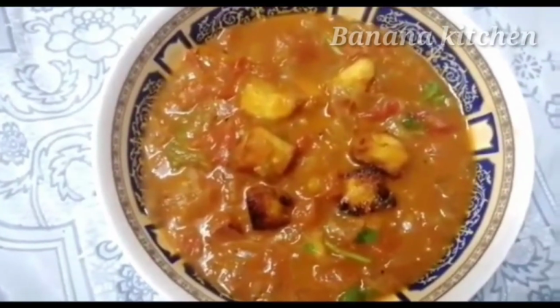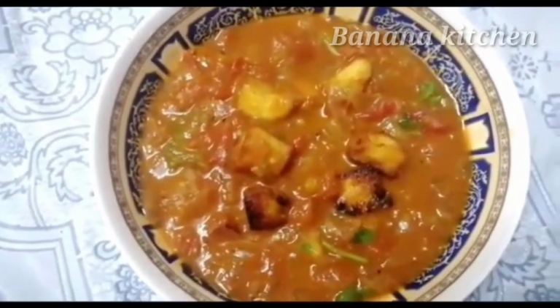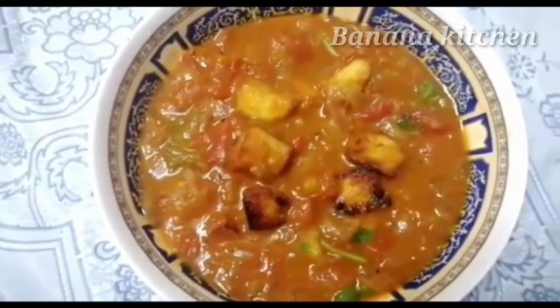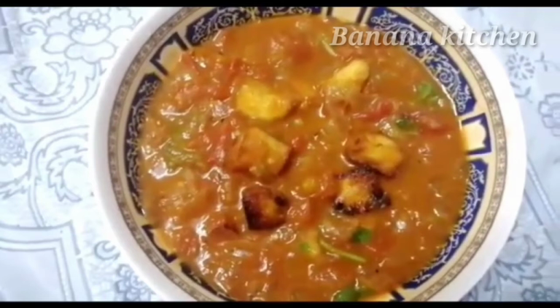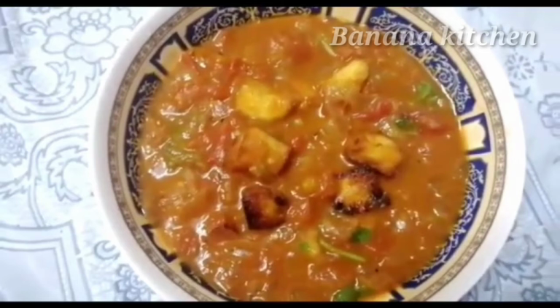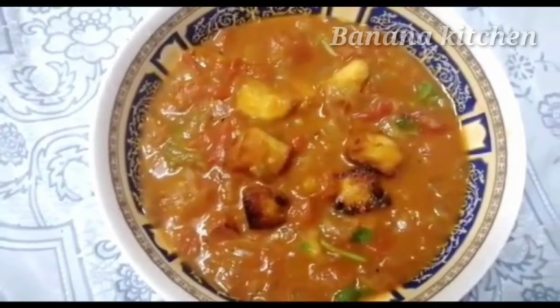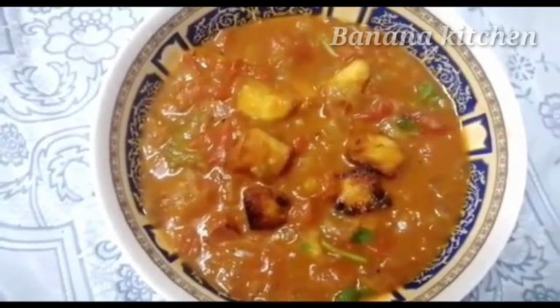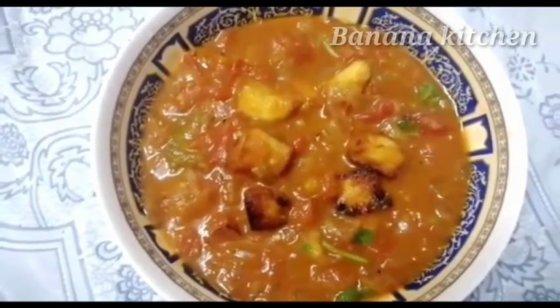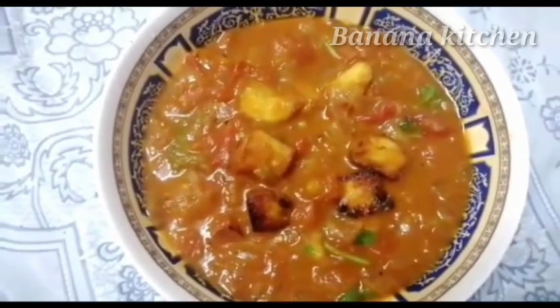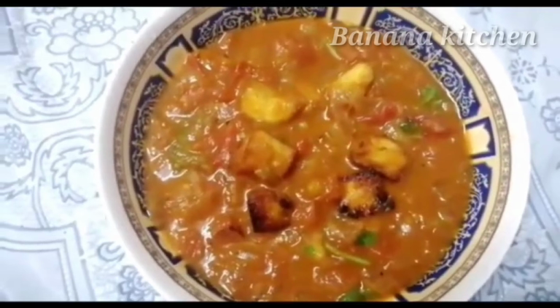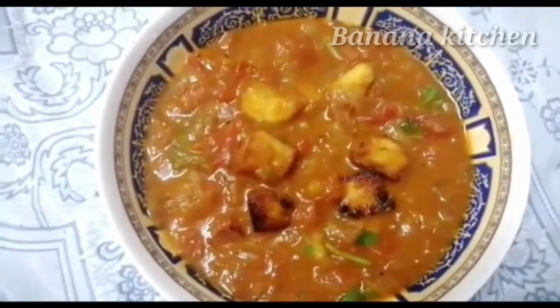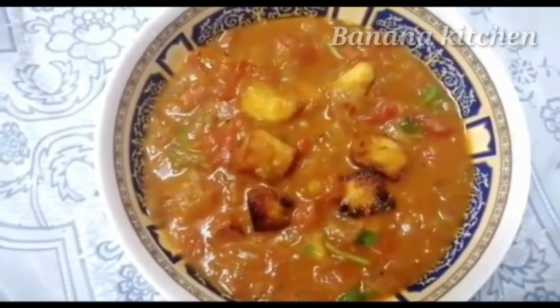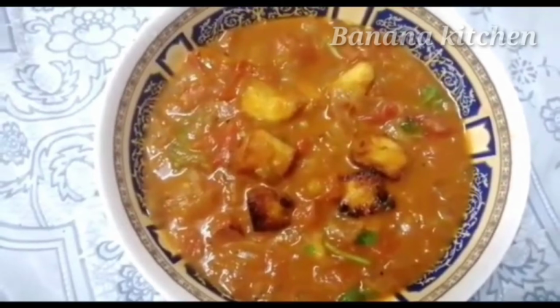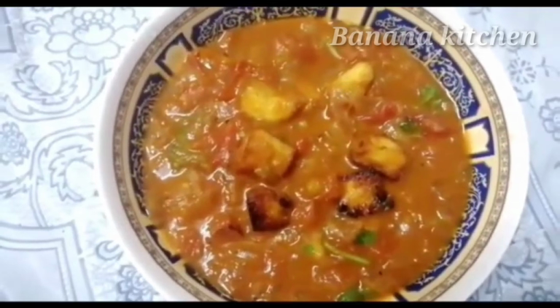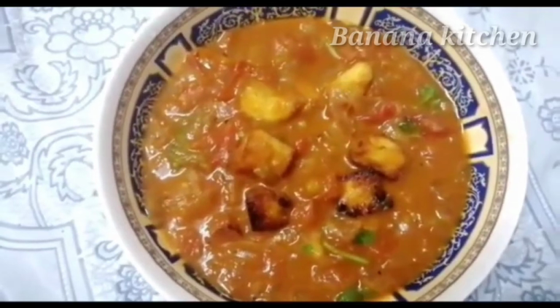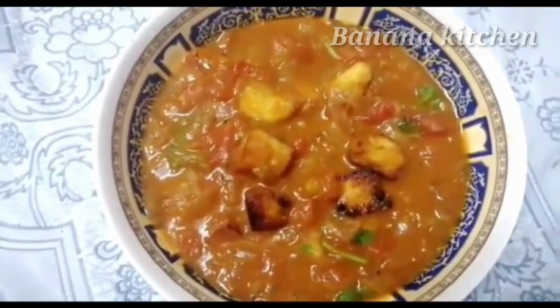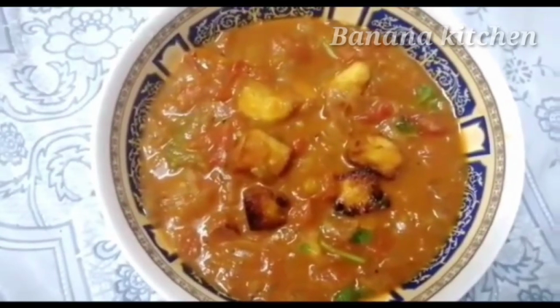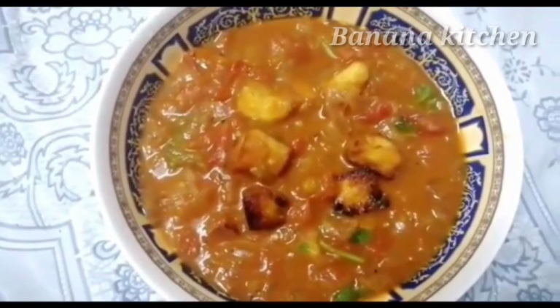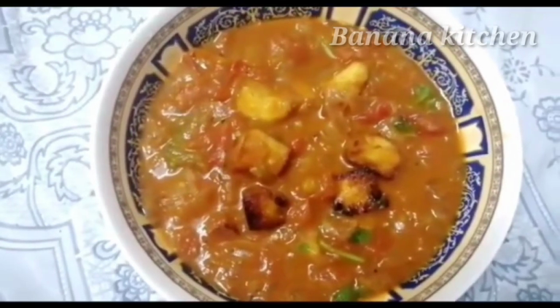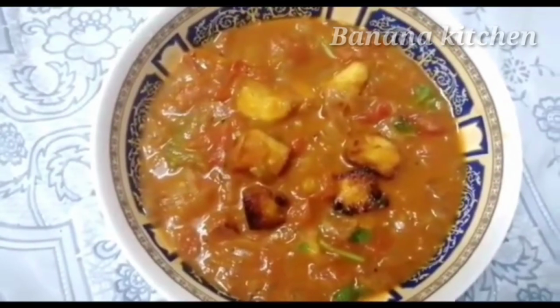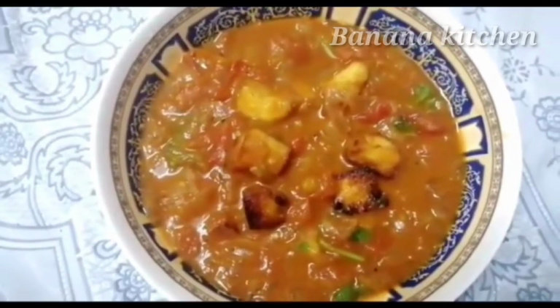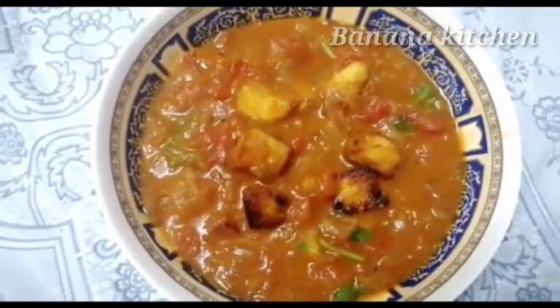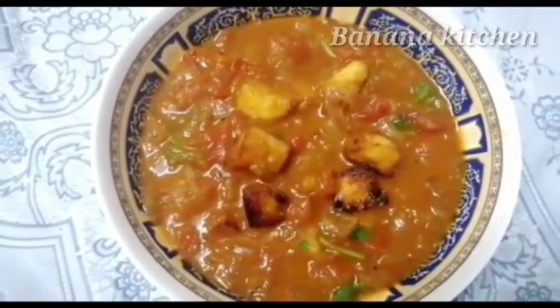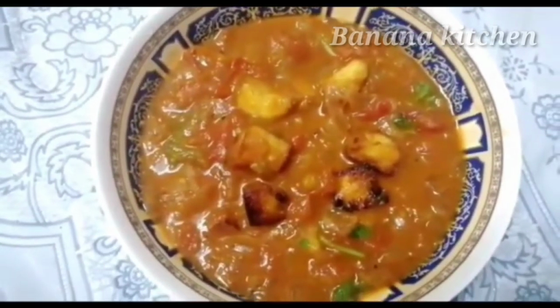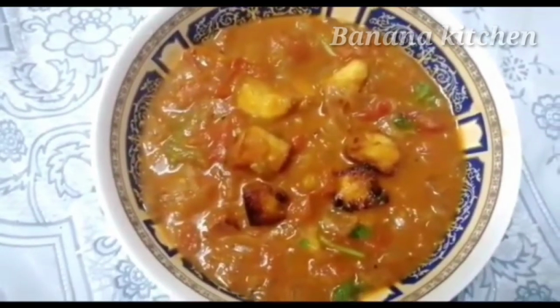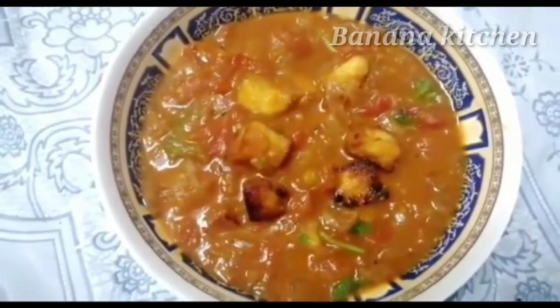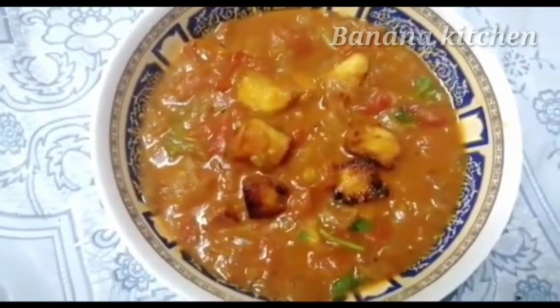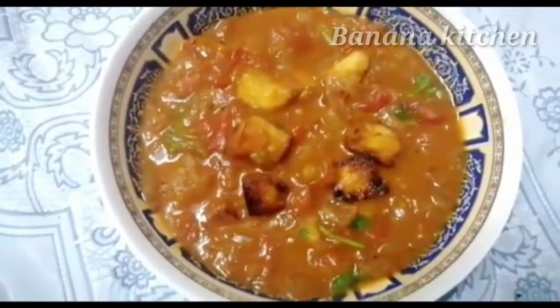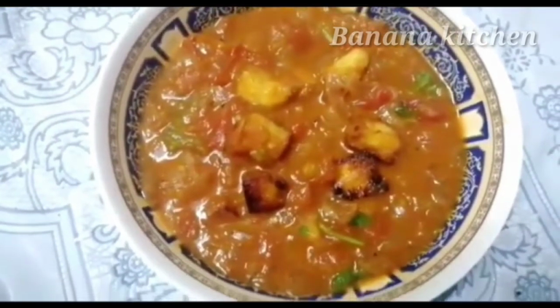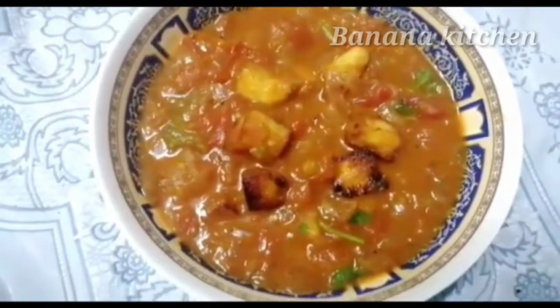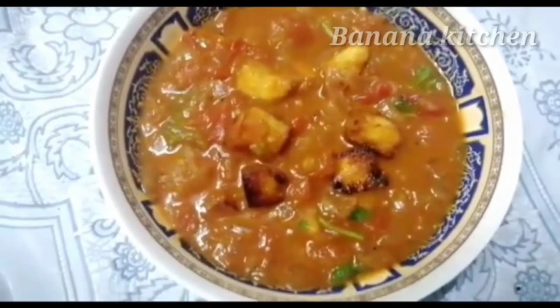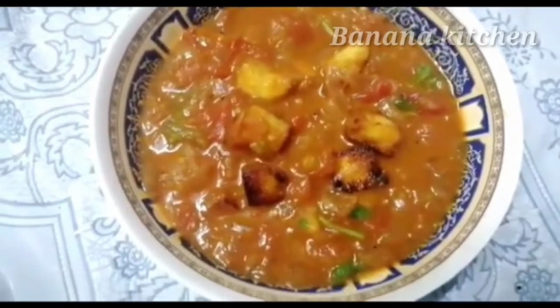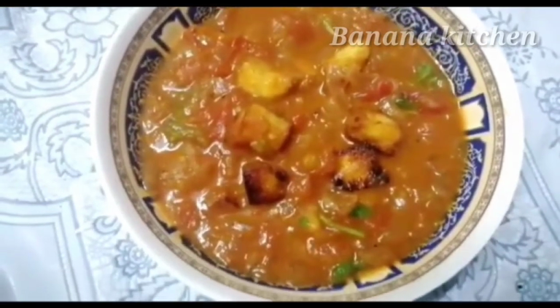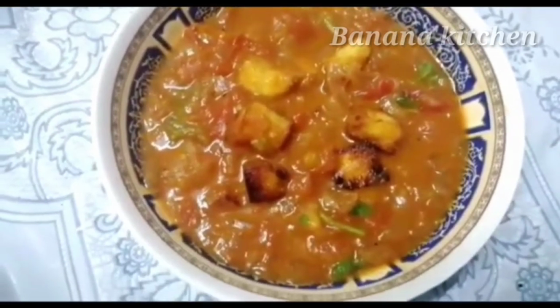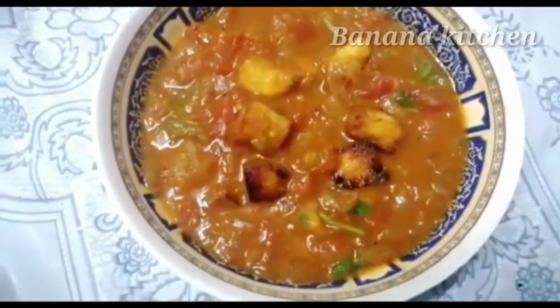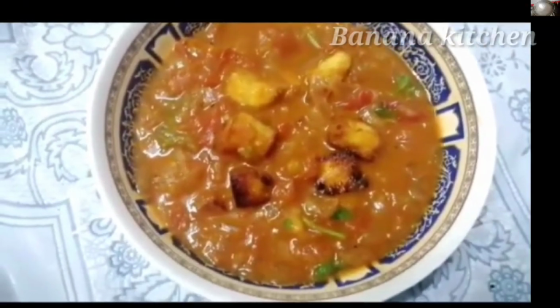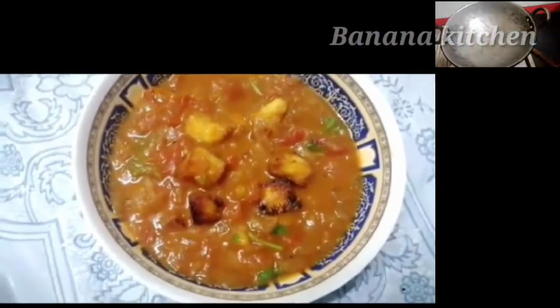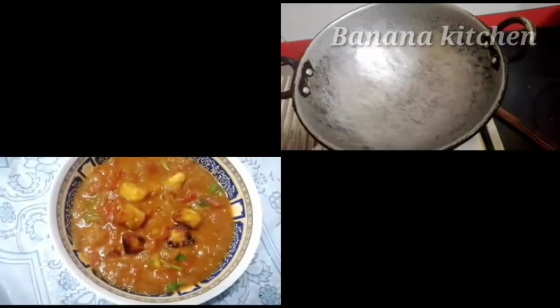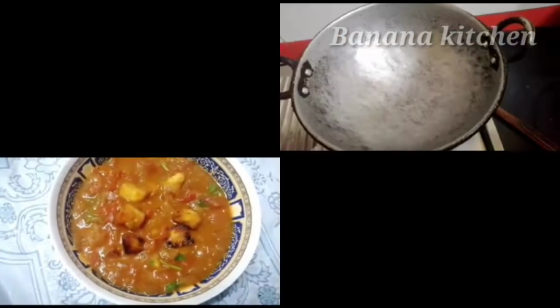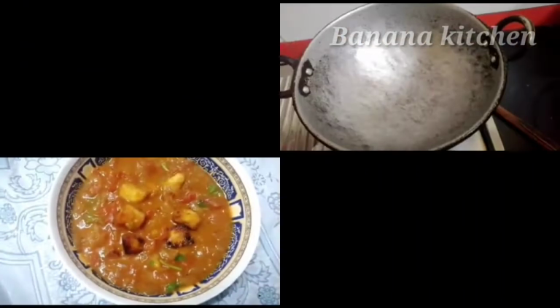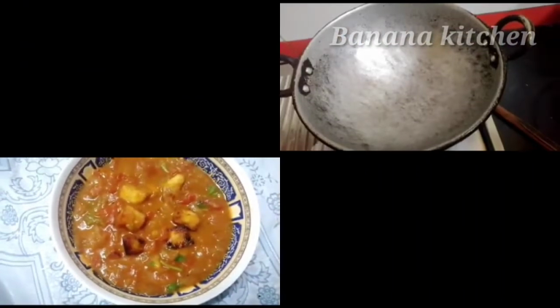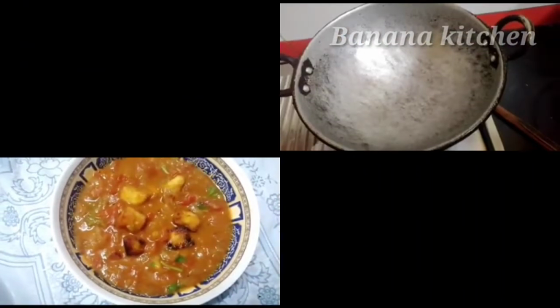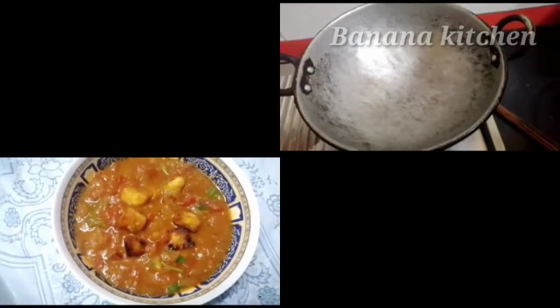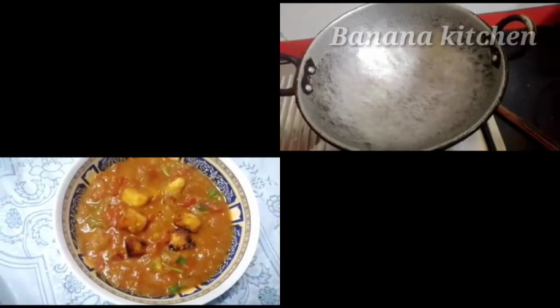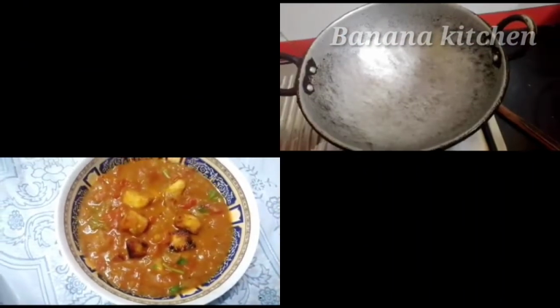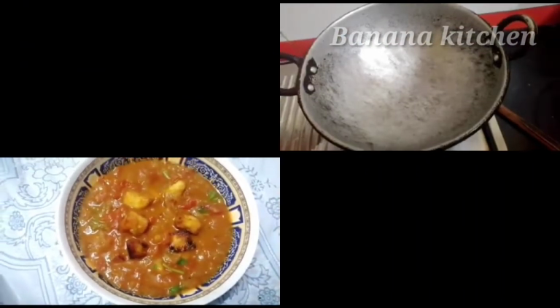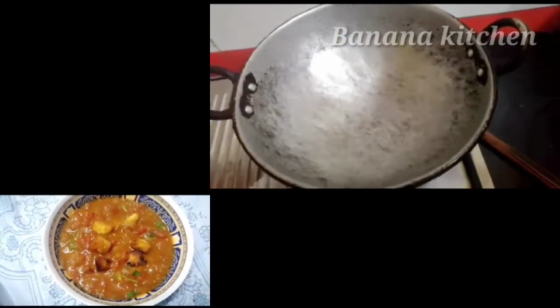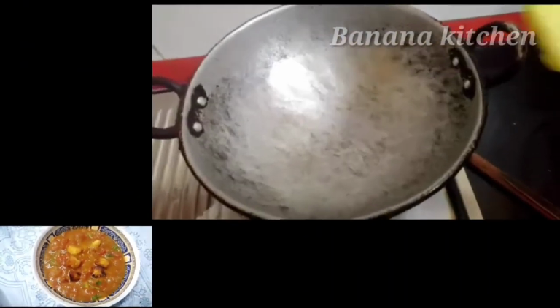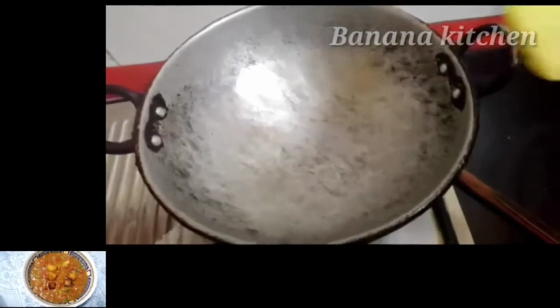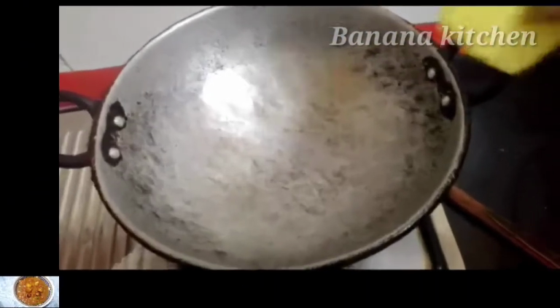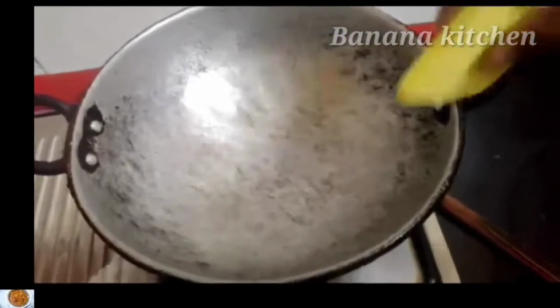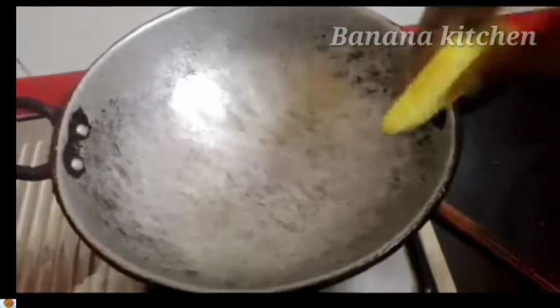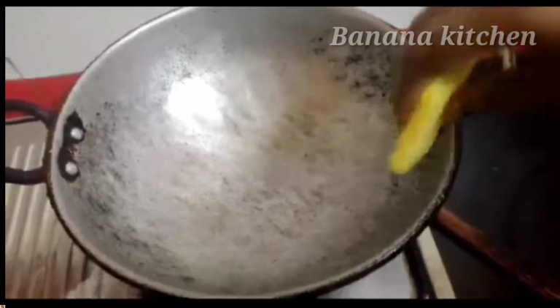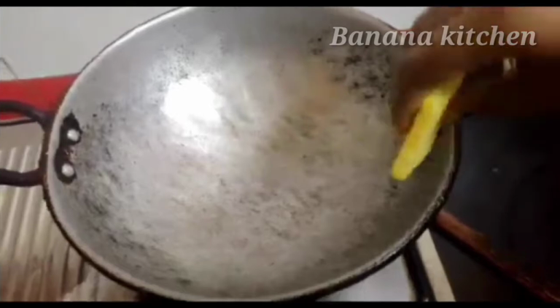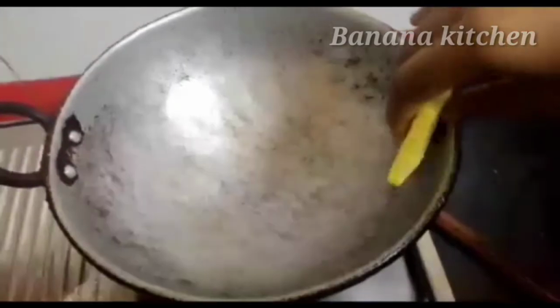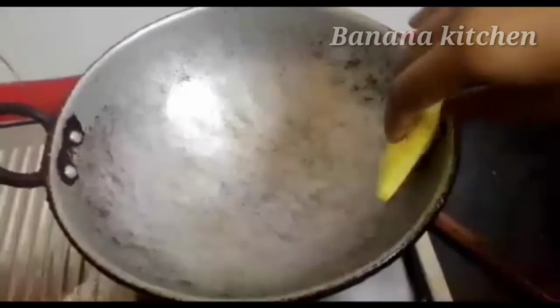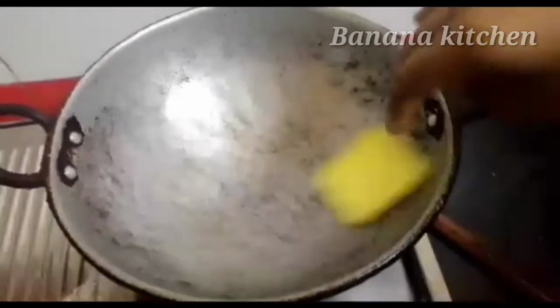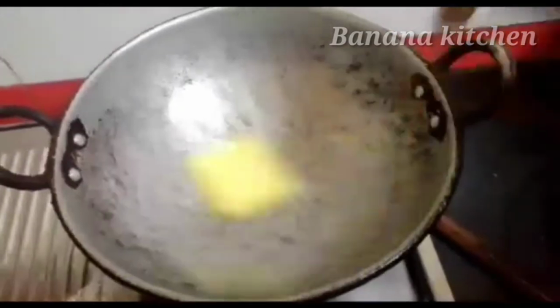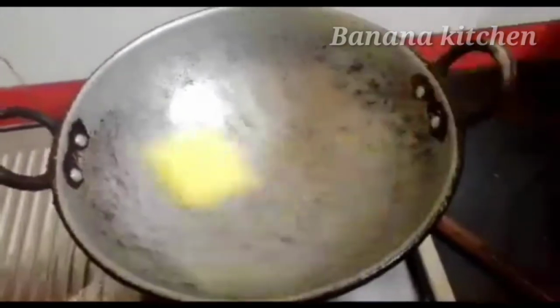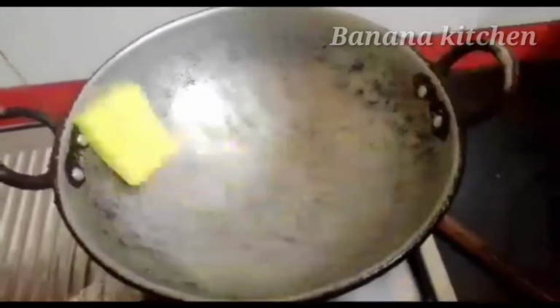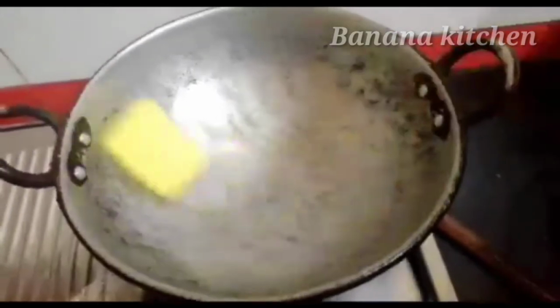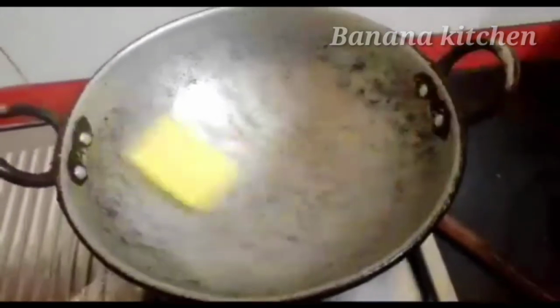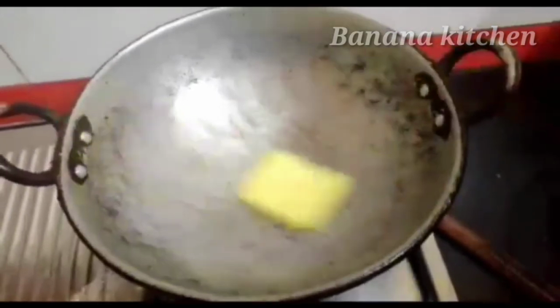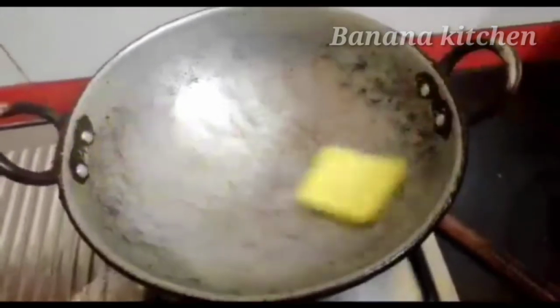Please do this for easy dishes. First, put a pan.